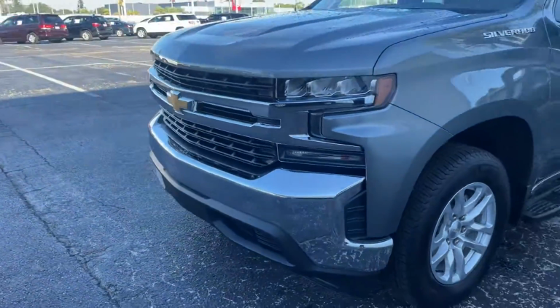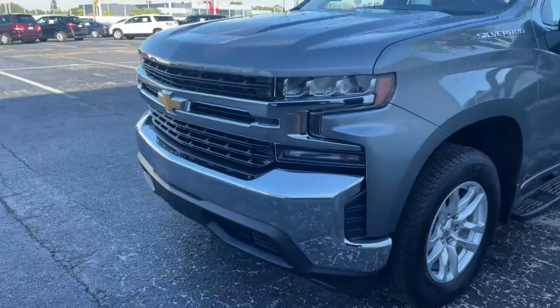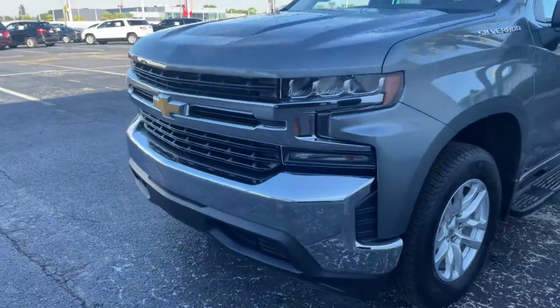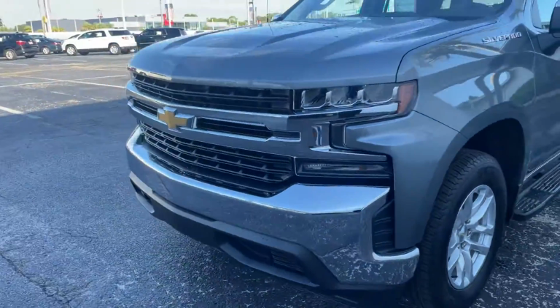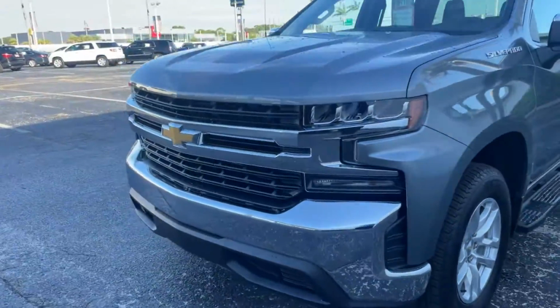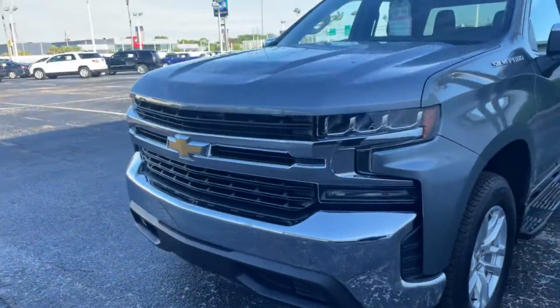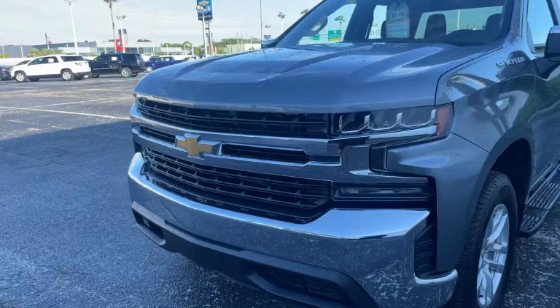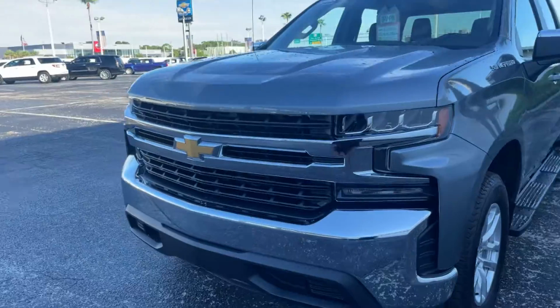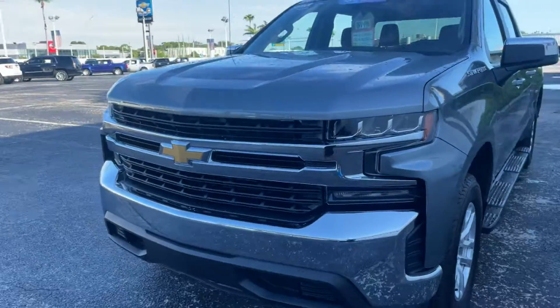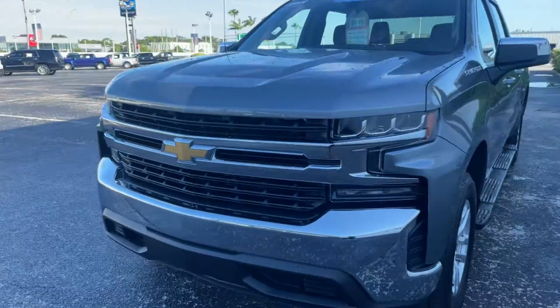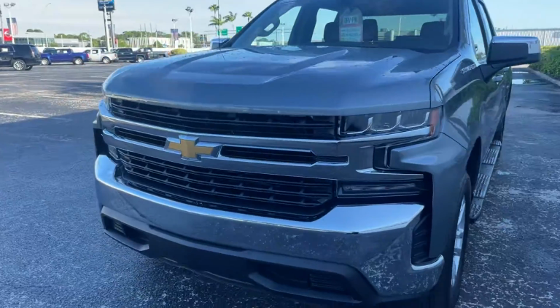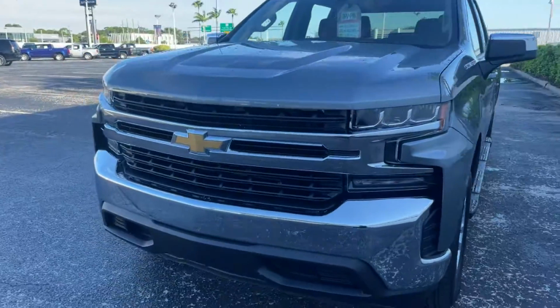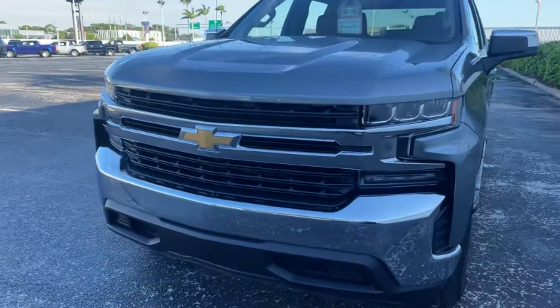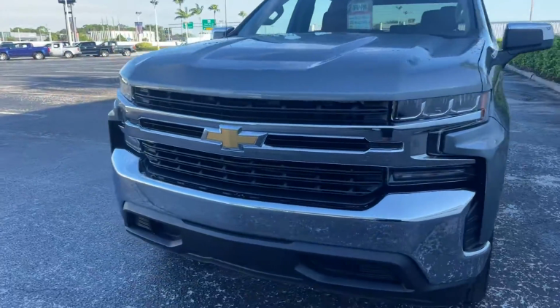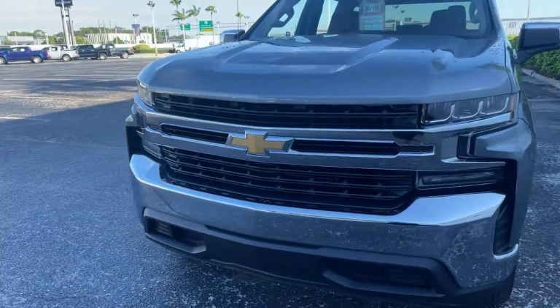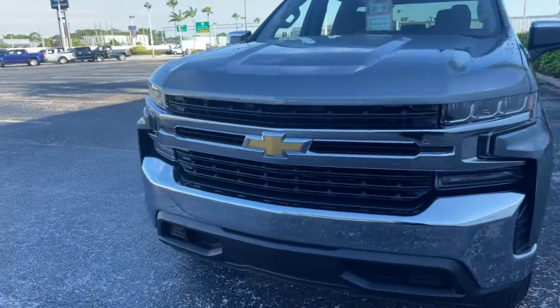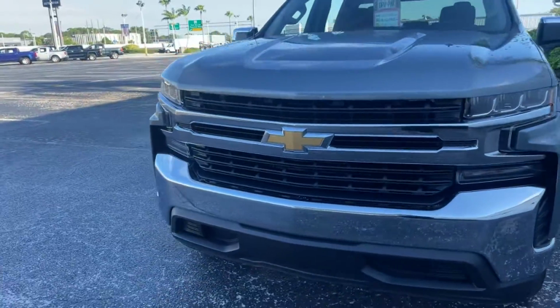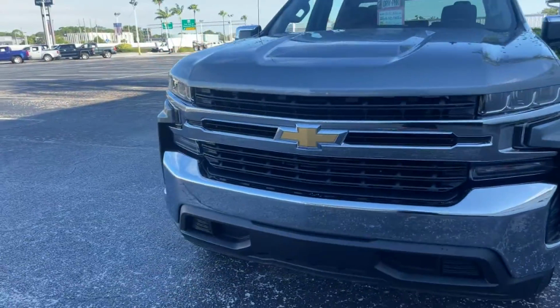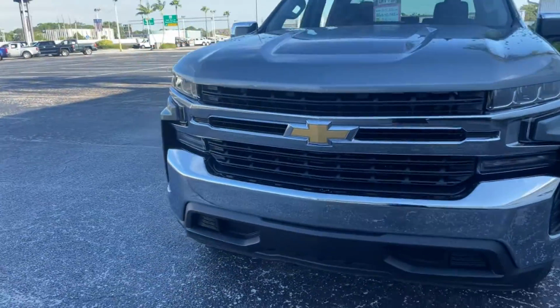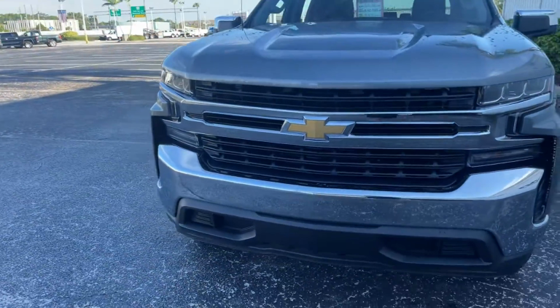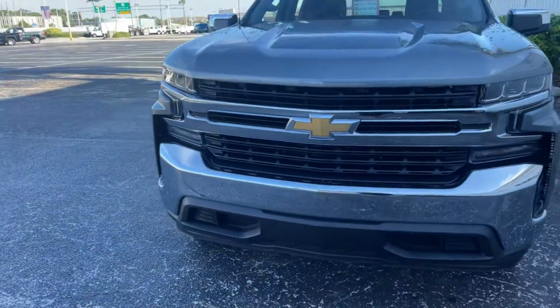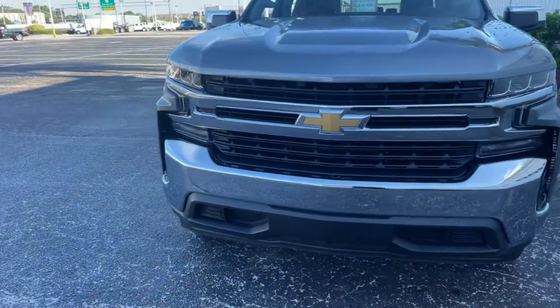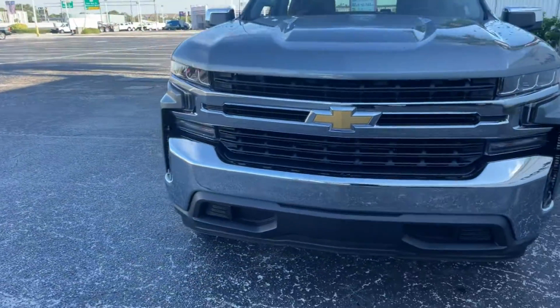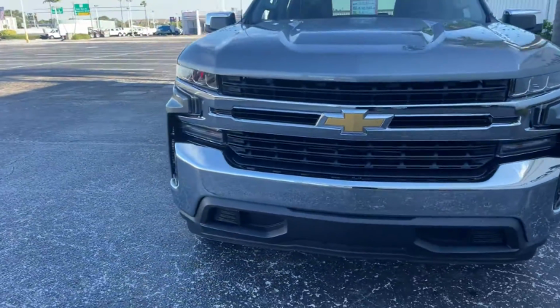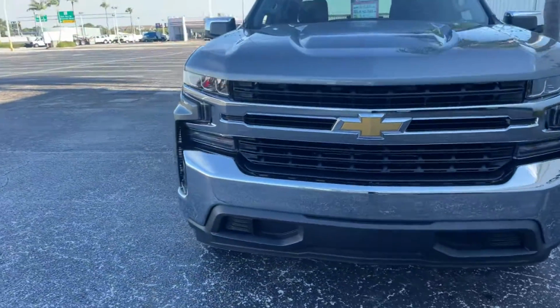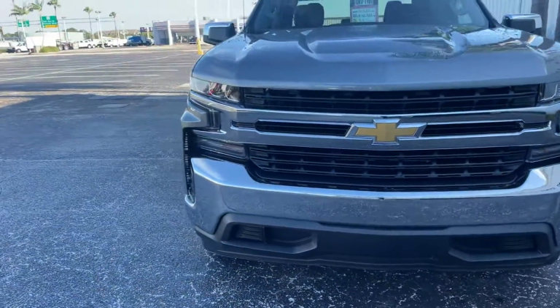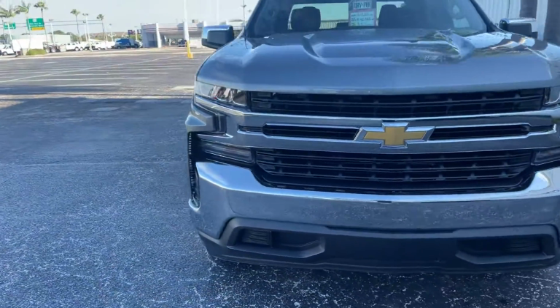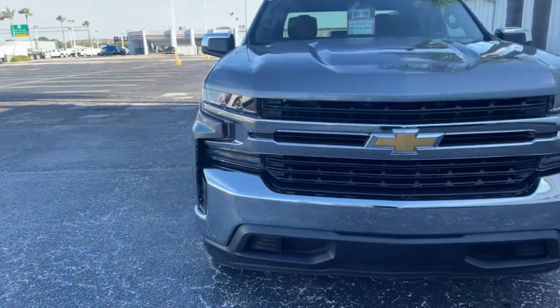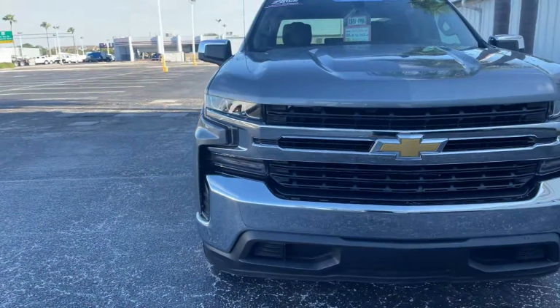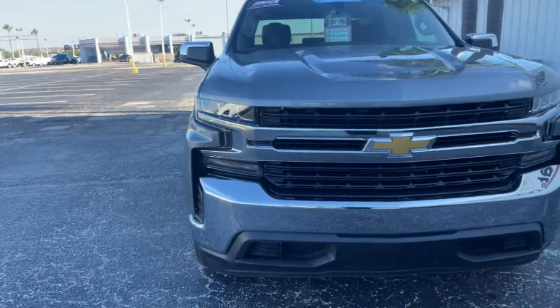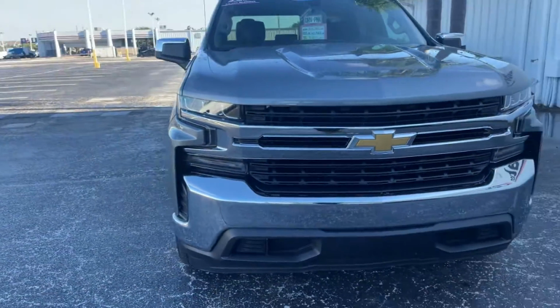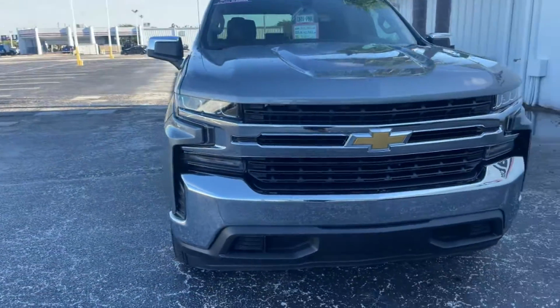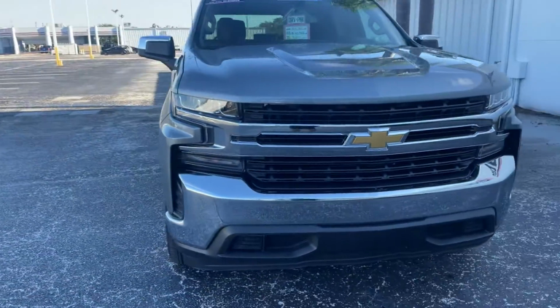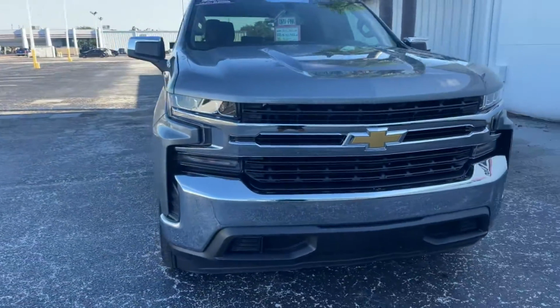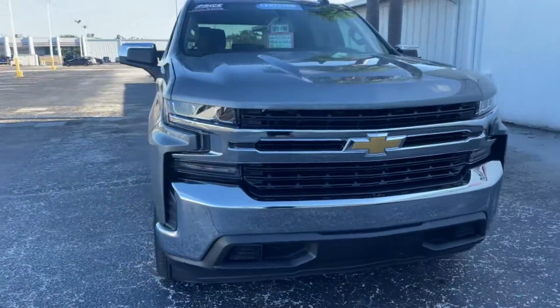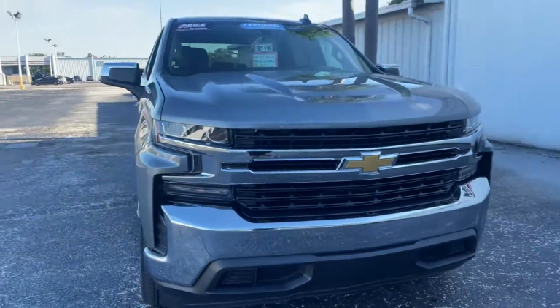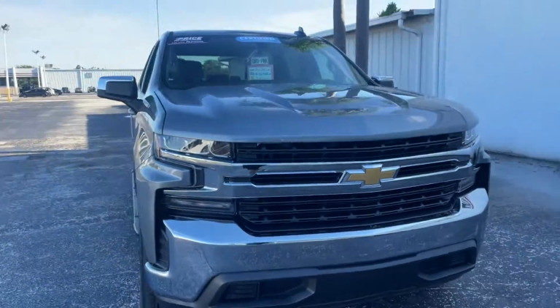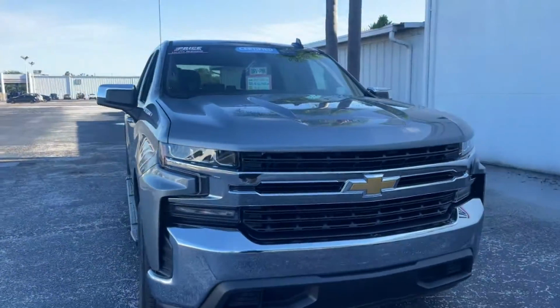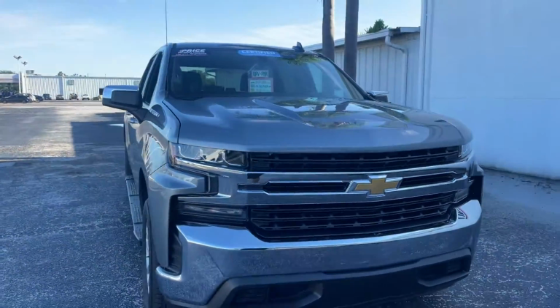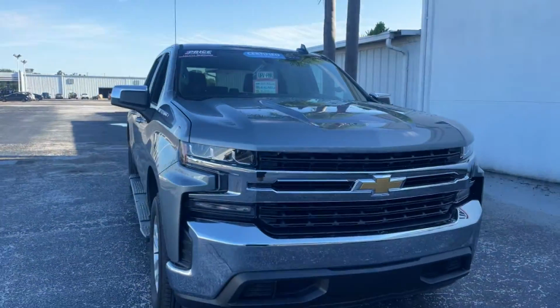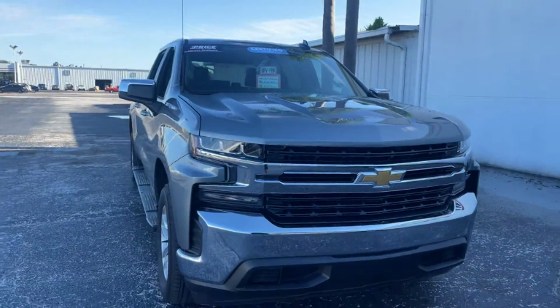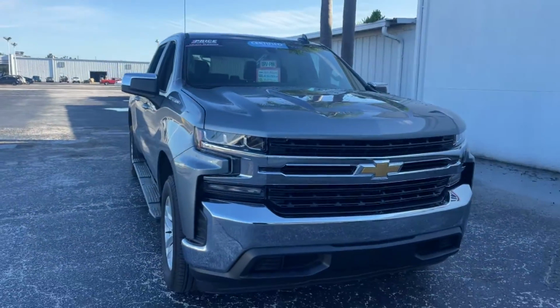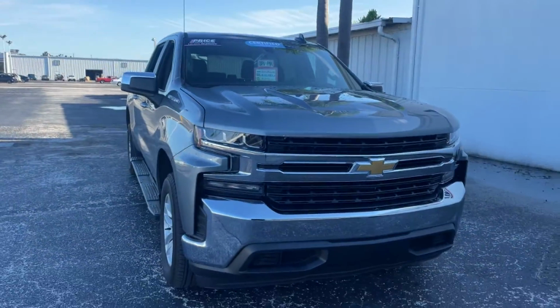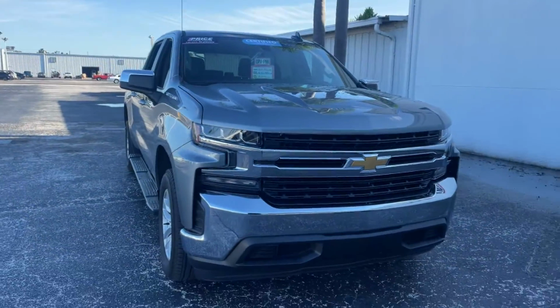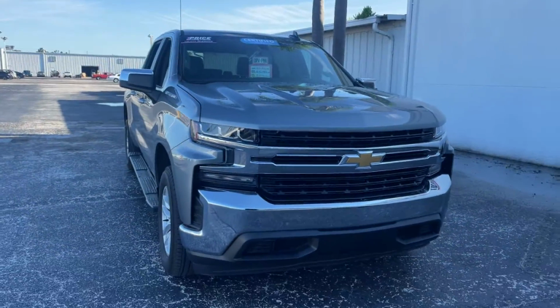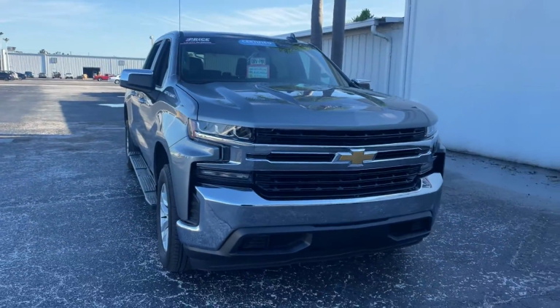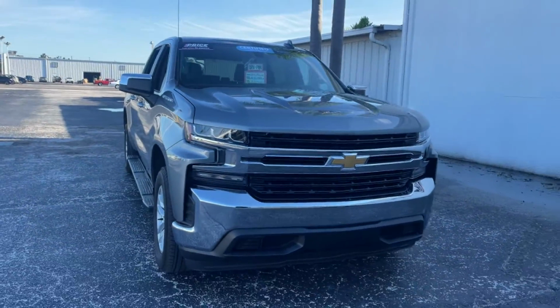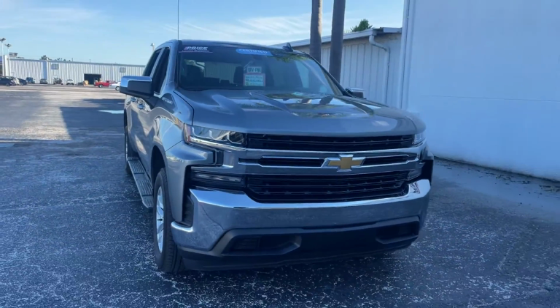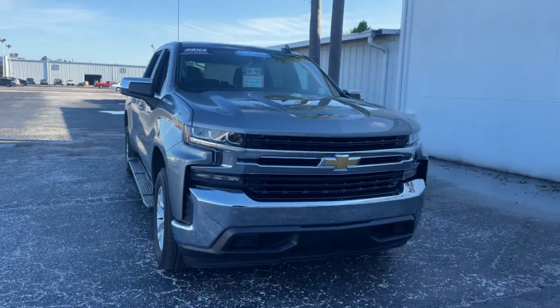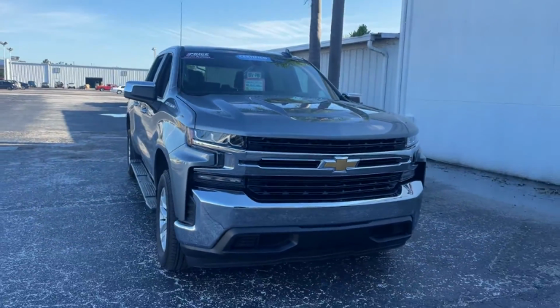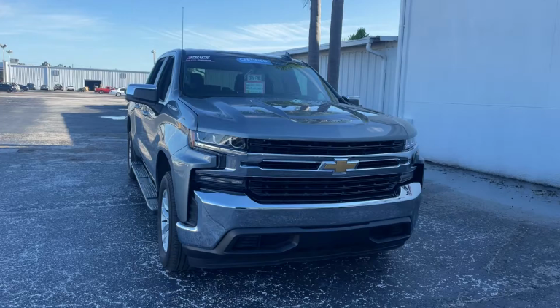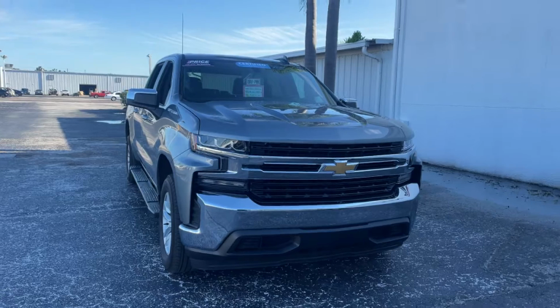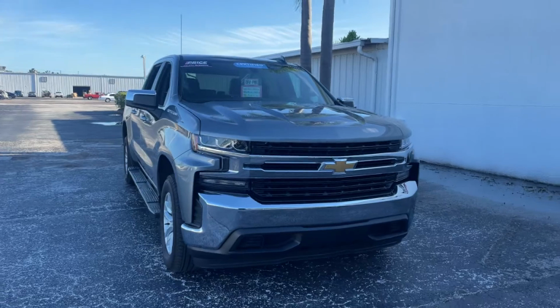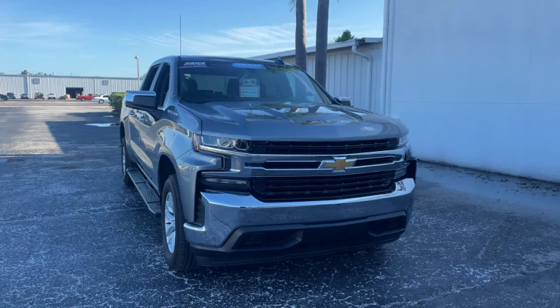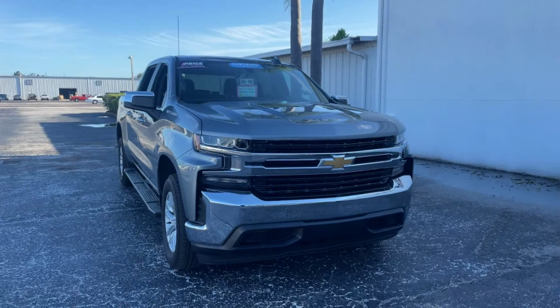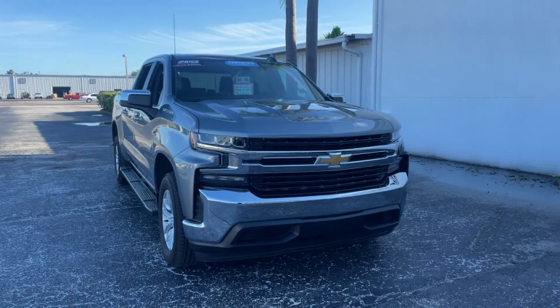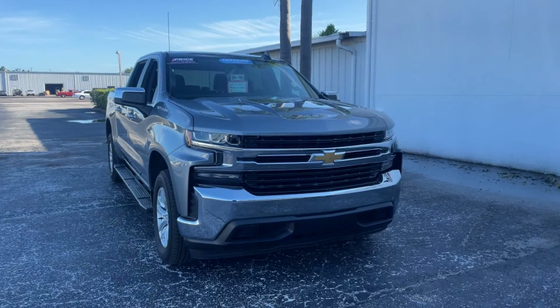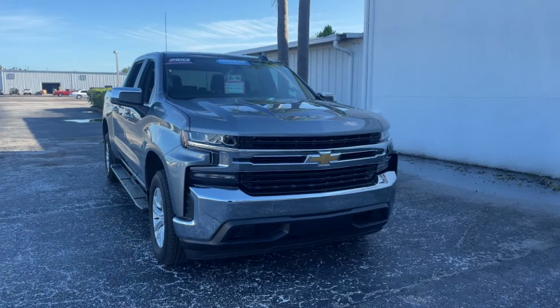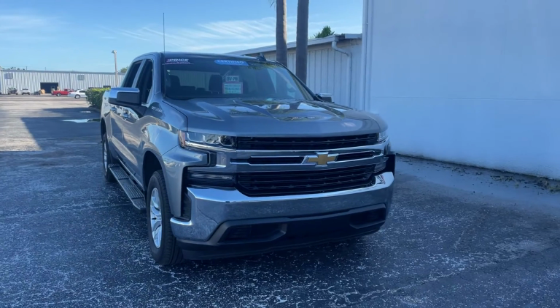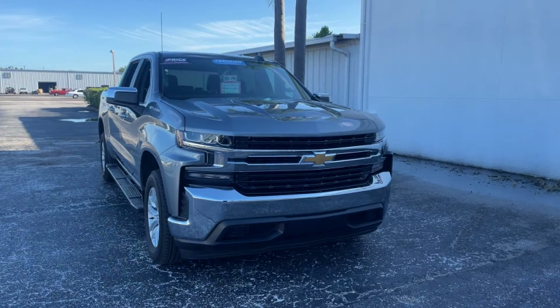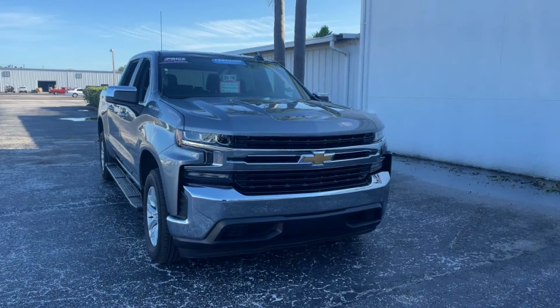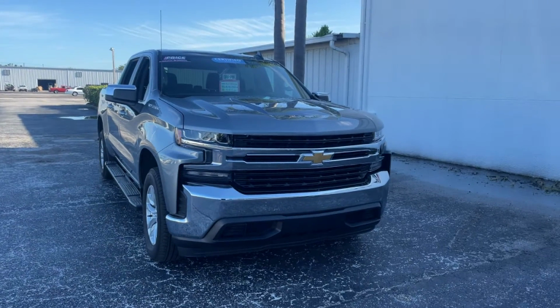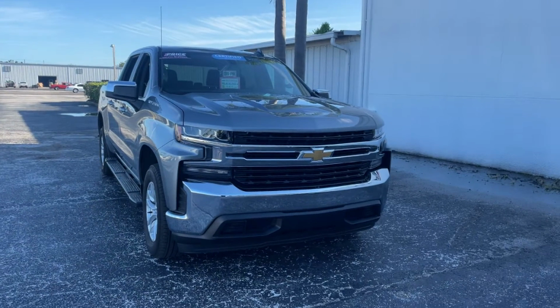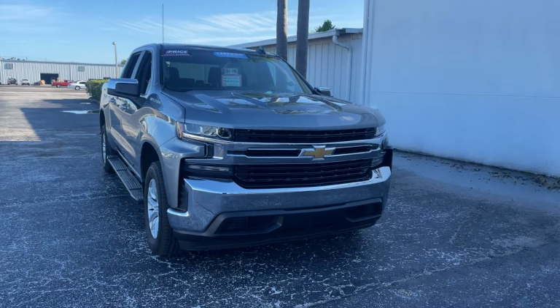Unlike all pre-owned vehicles, at AutoNation Chevrolet it has a five-day, 250-mile money-back guarantee.